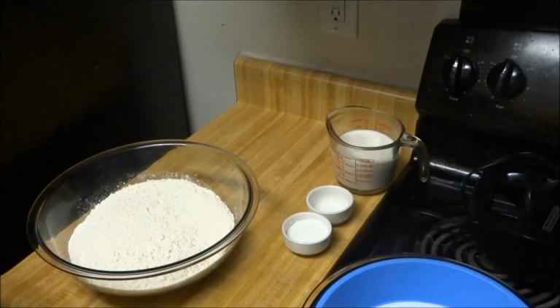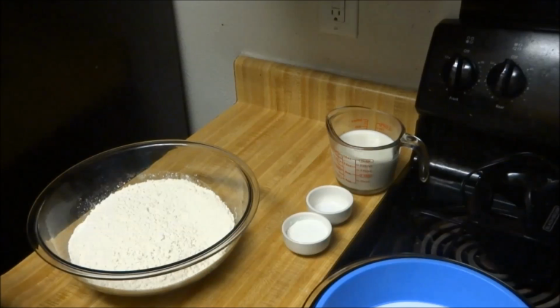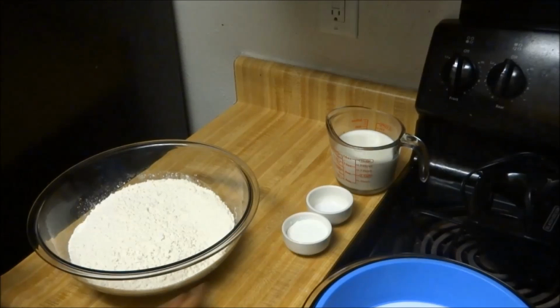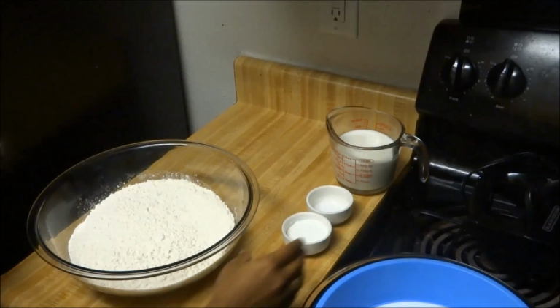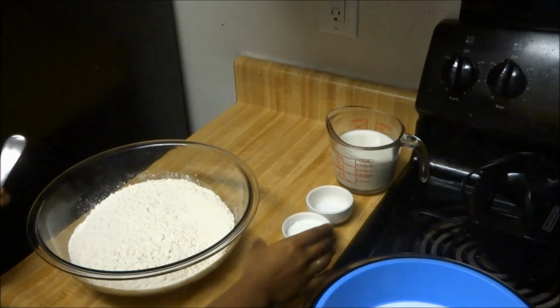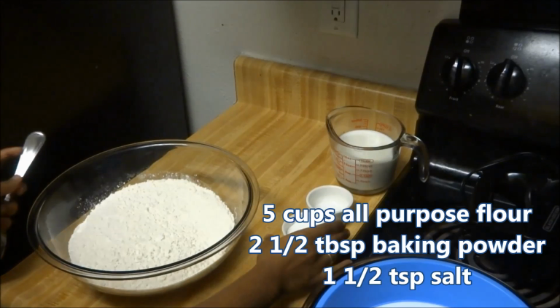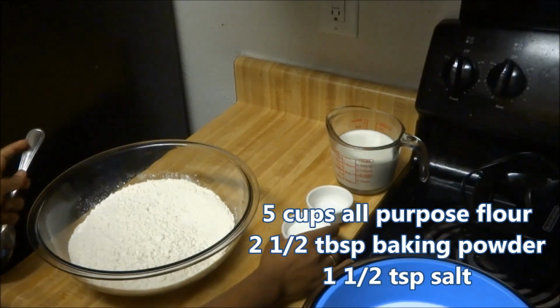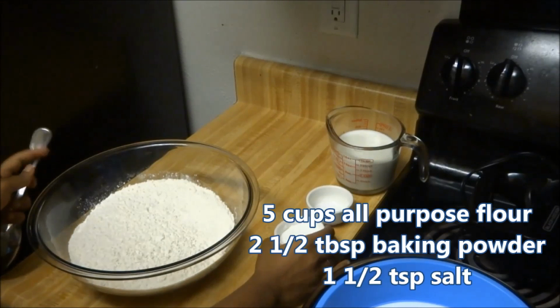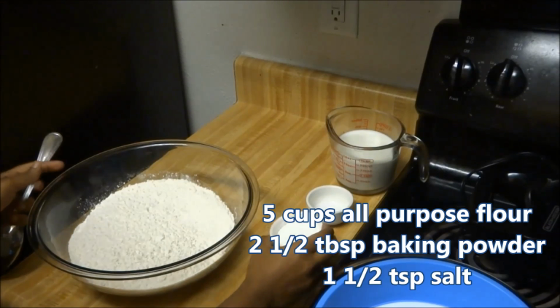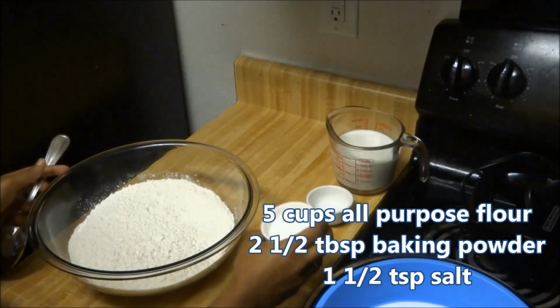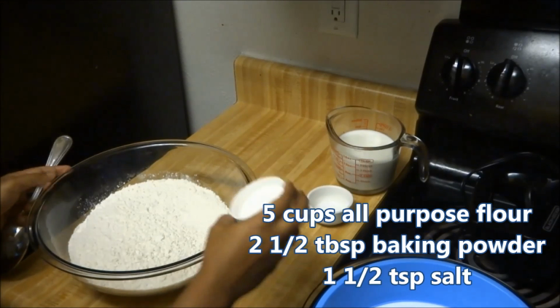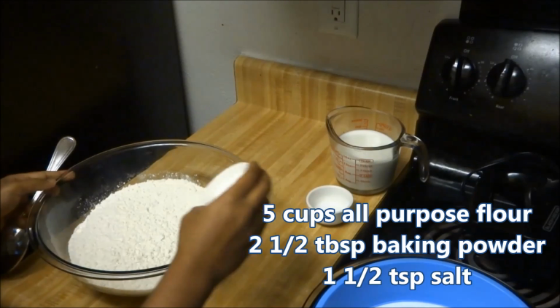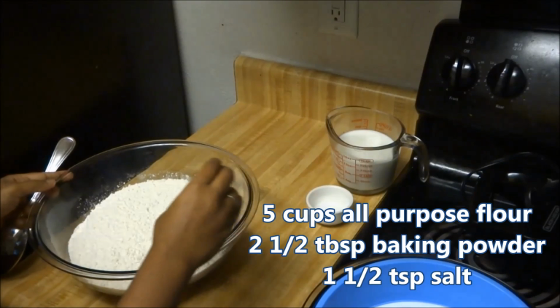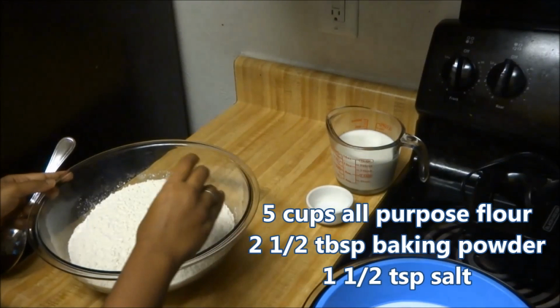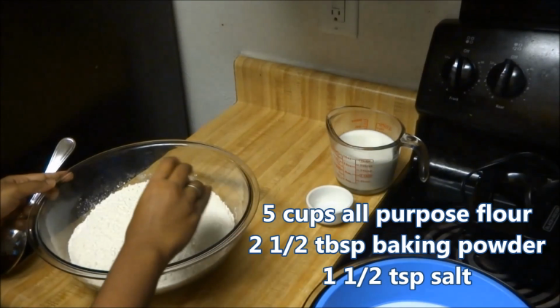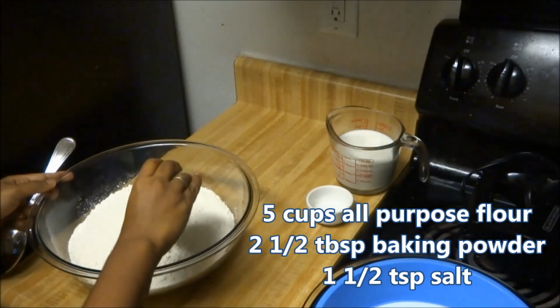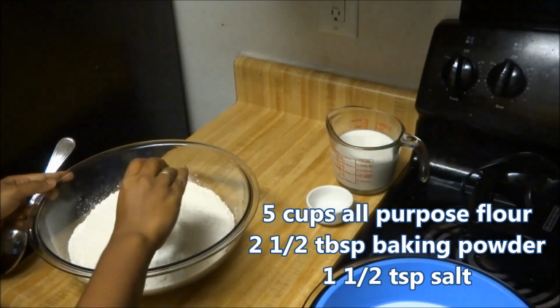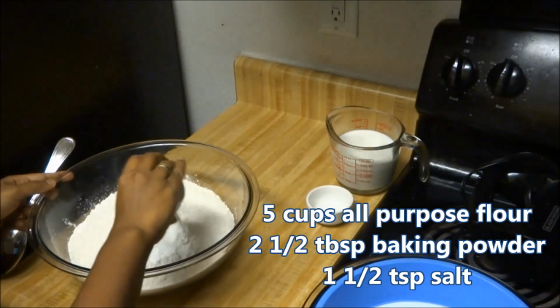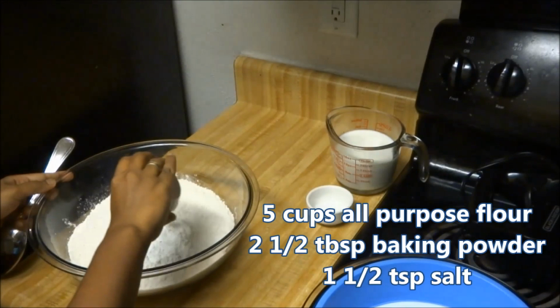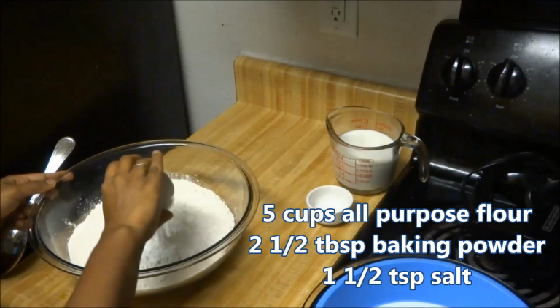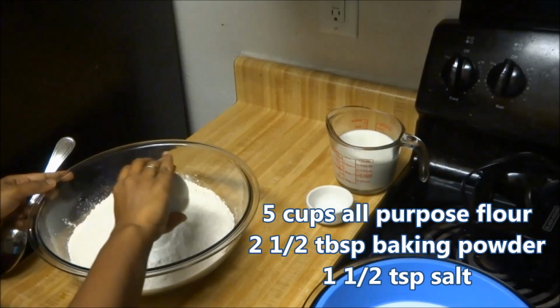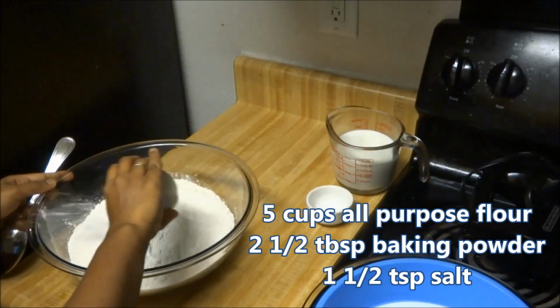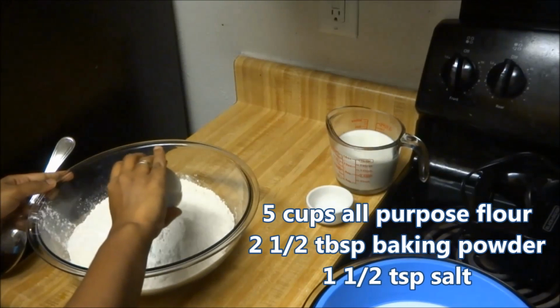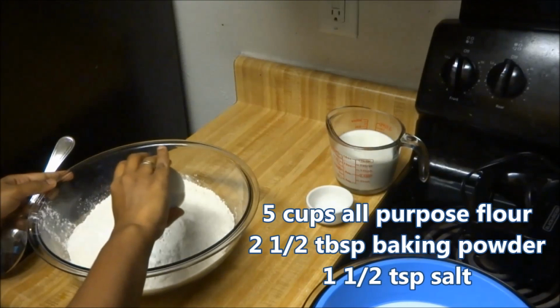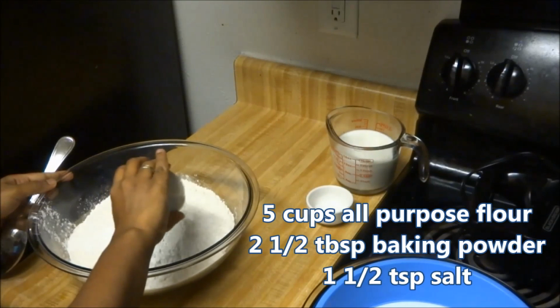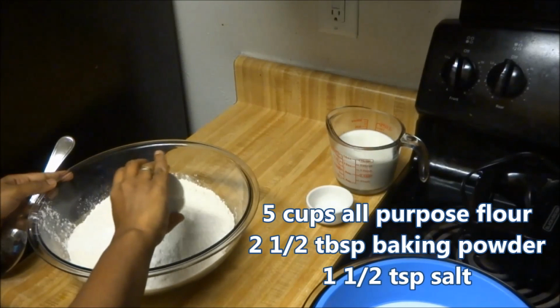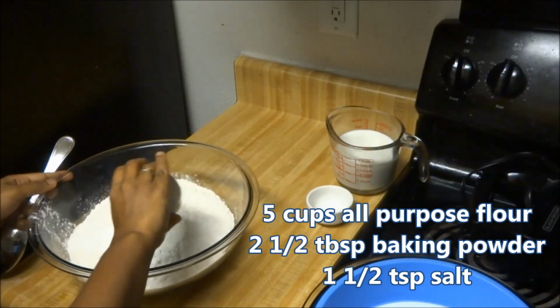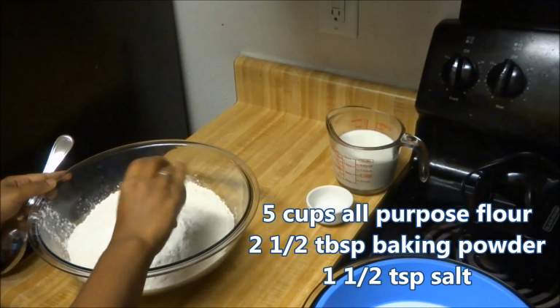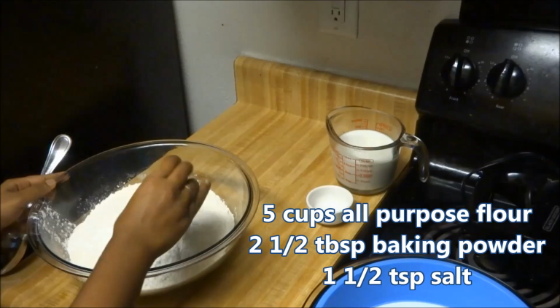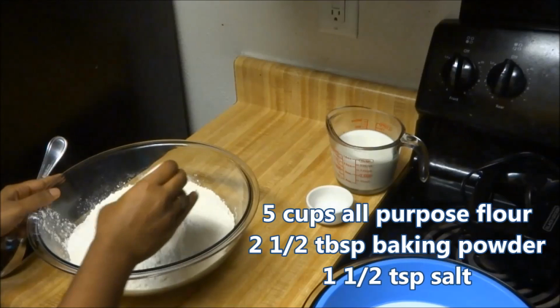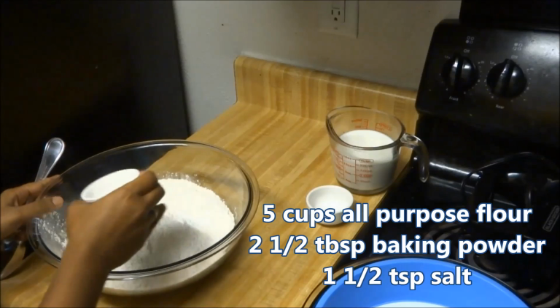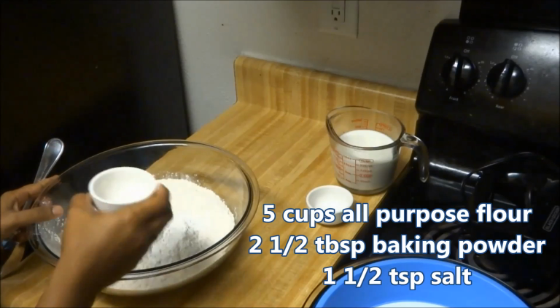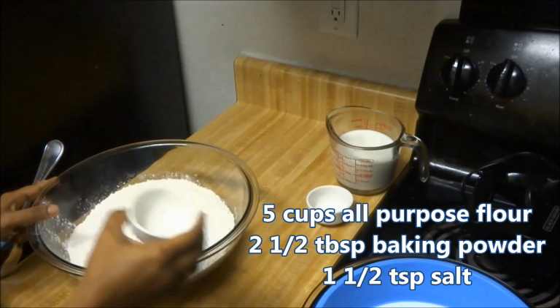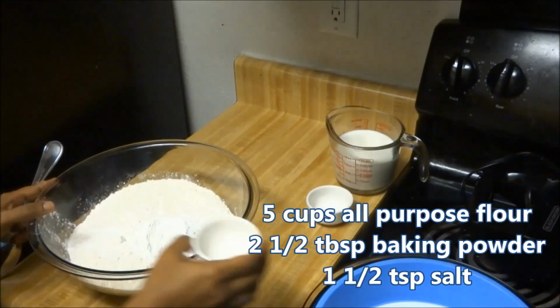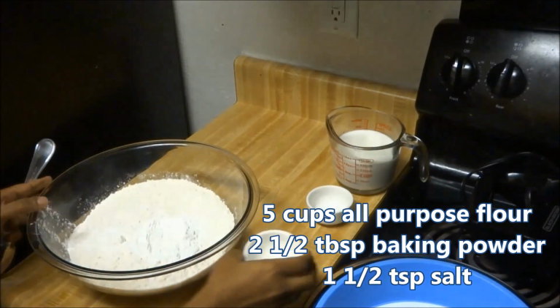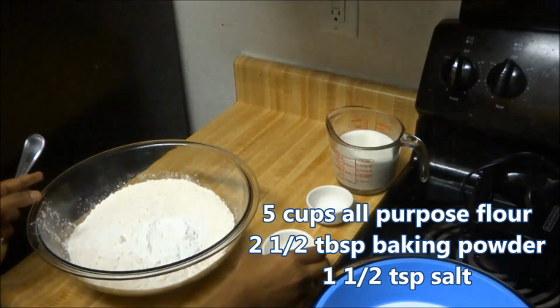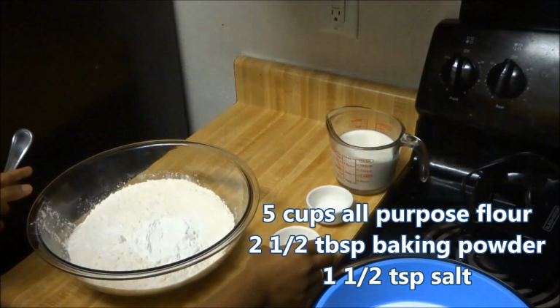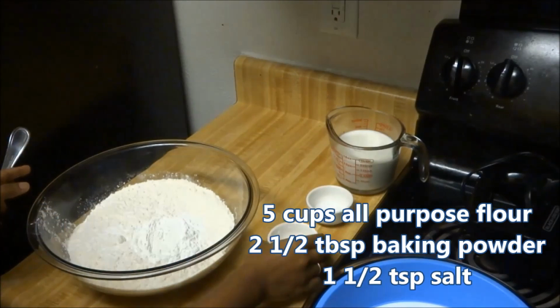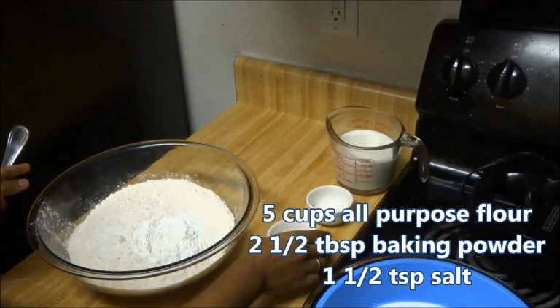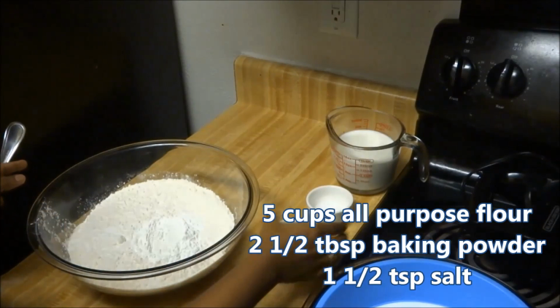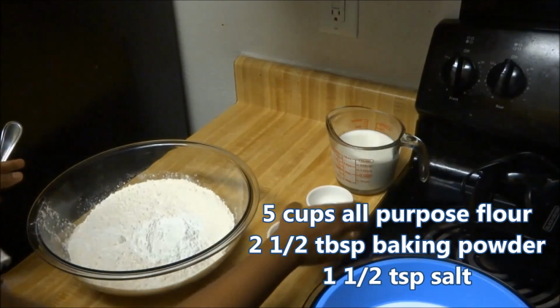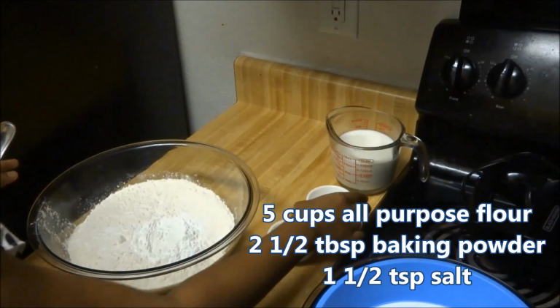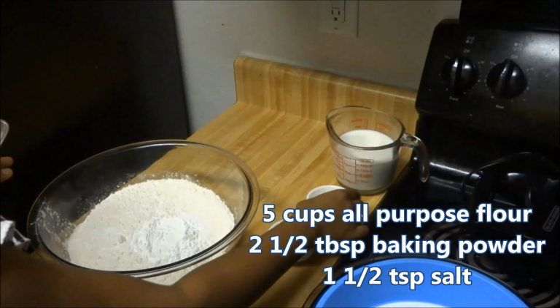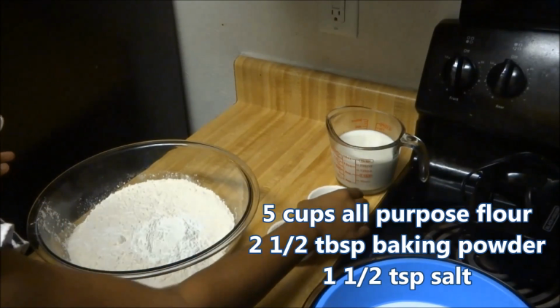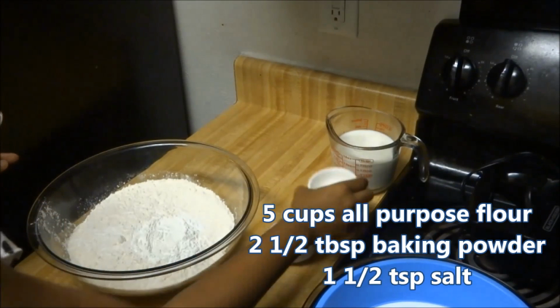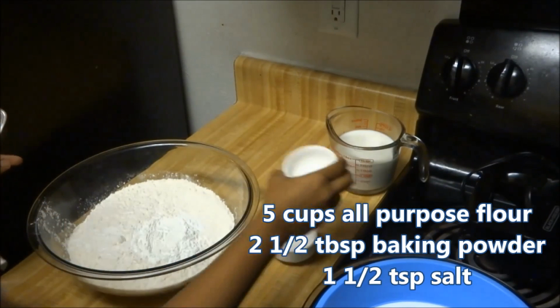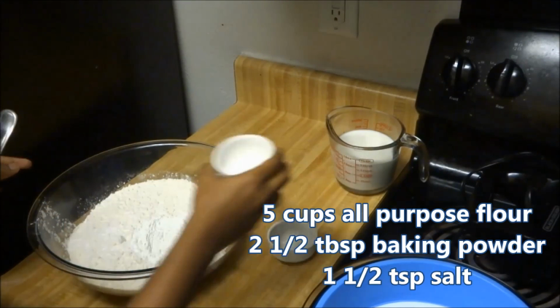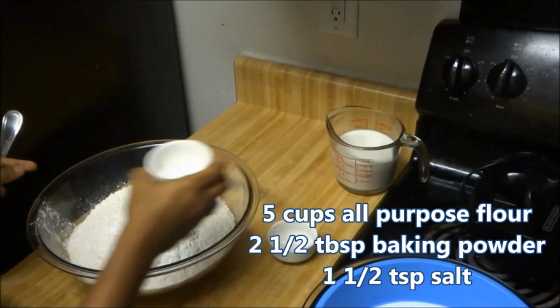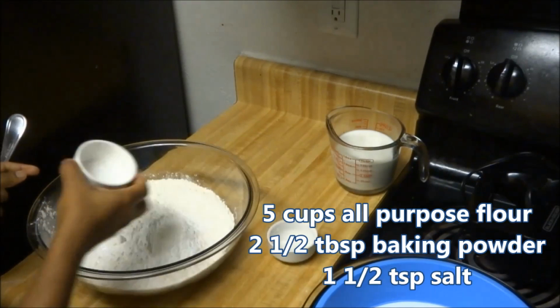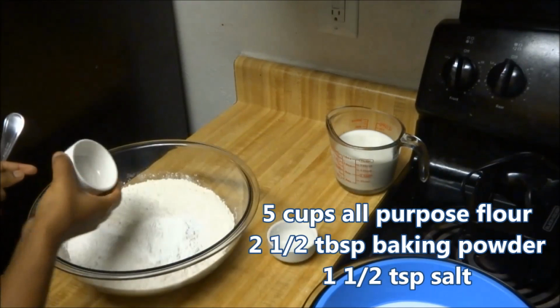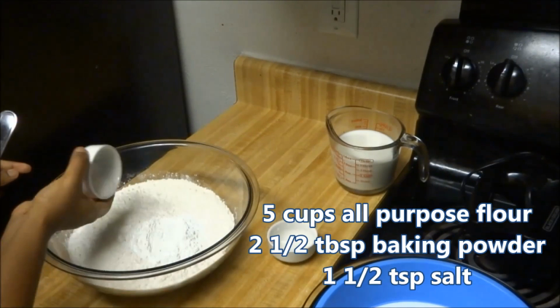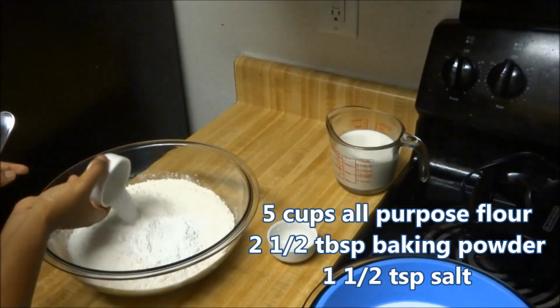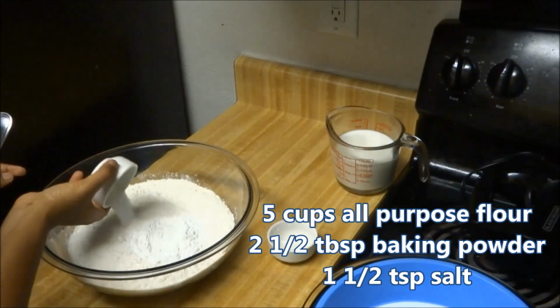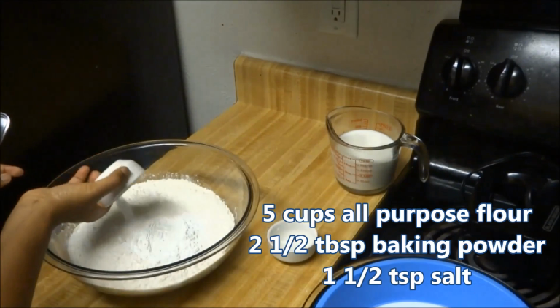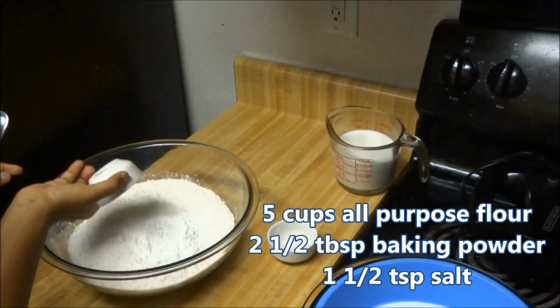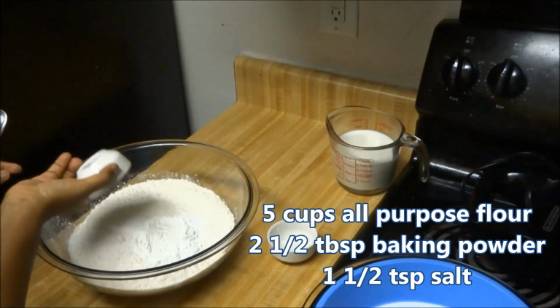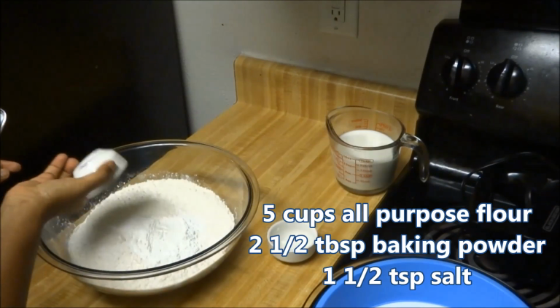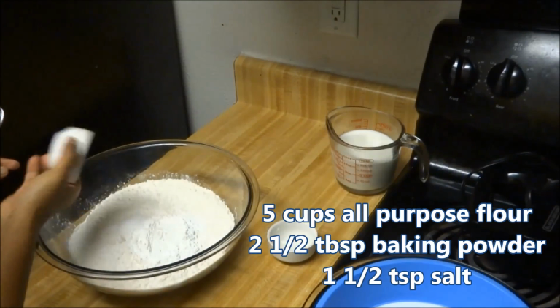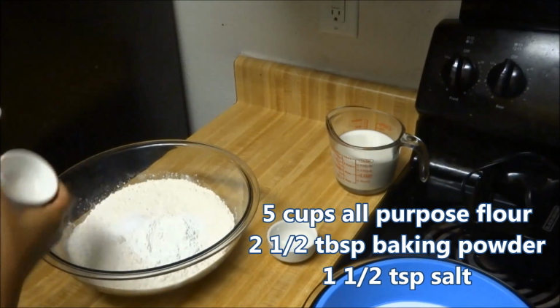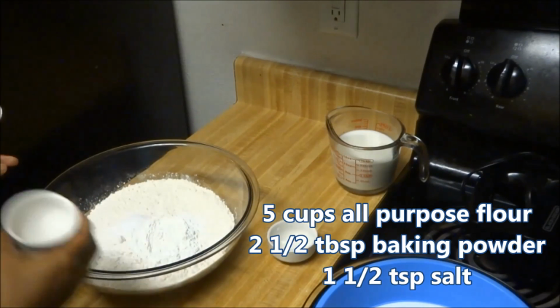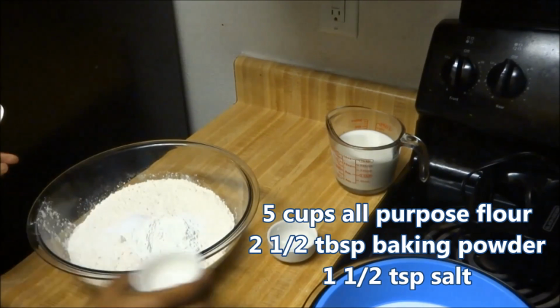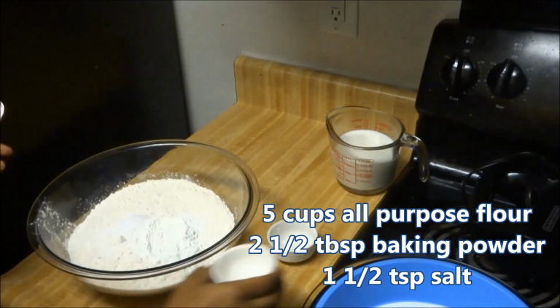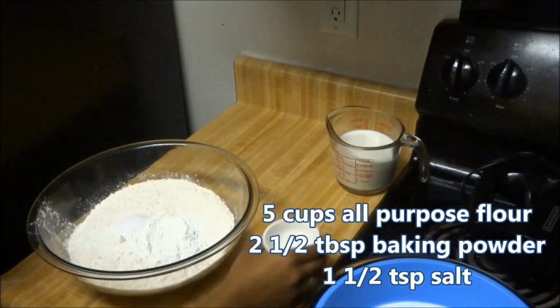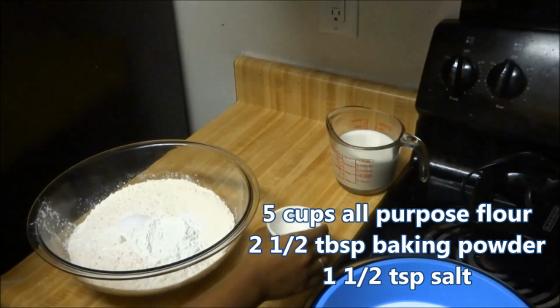Sift 5 cups of all-purpose flour with 2 and a half tablespoons of baking powder and 1 and a half teaspoons of salt.